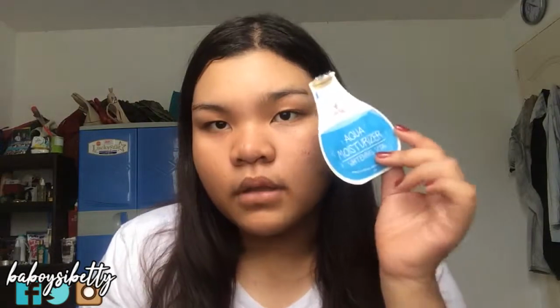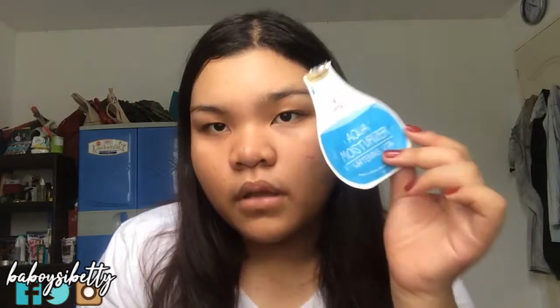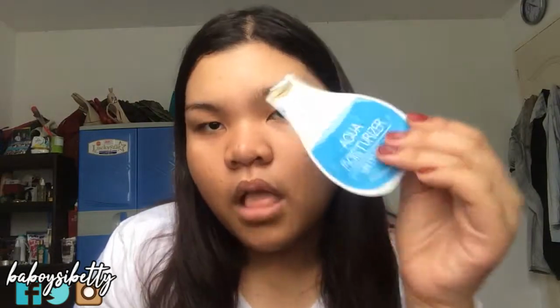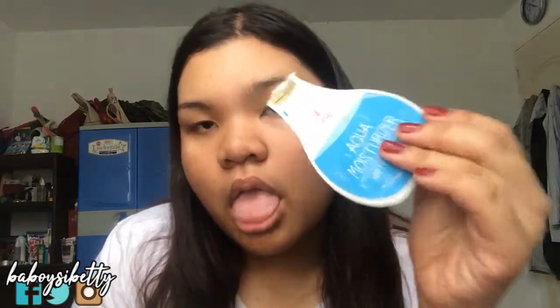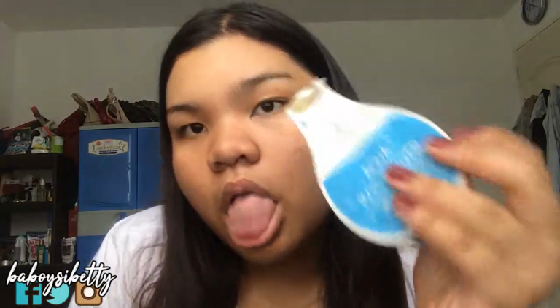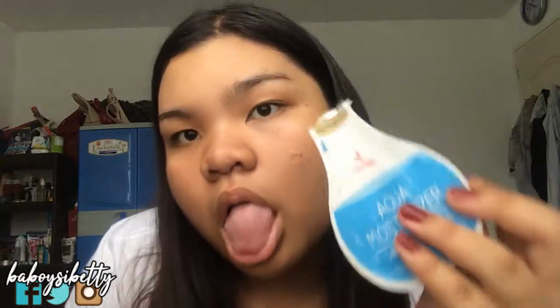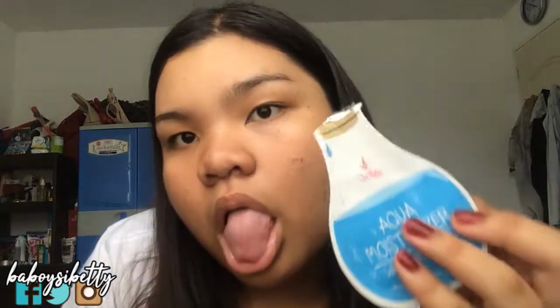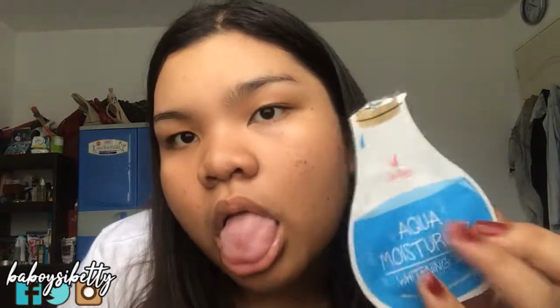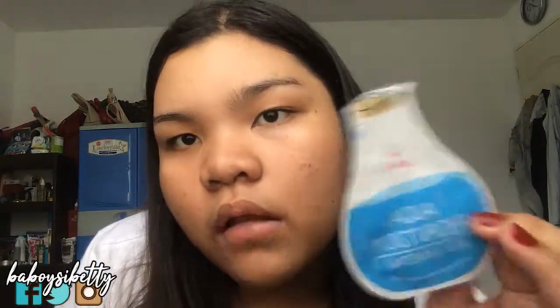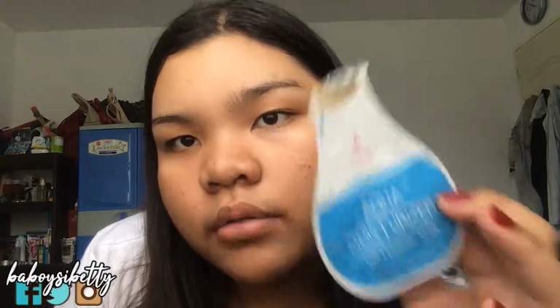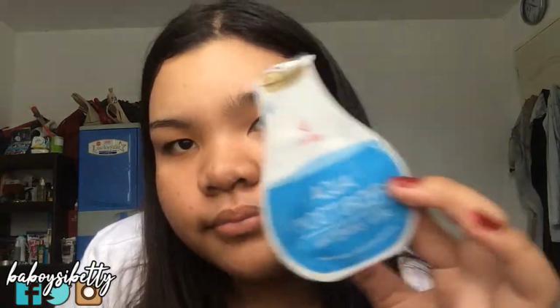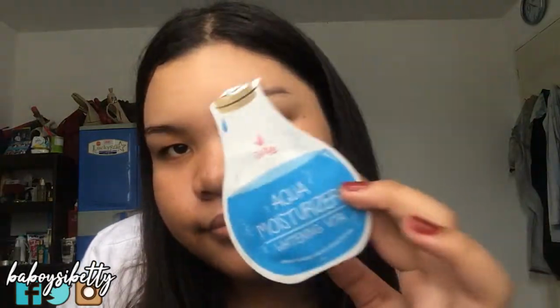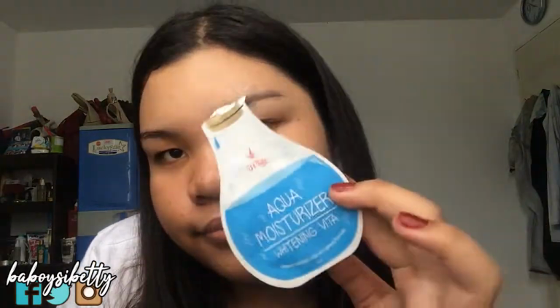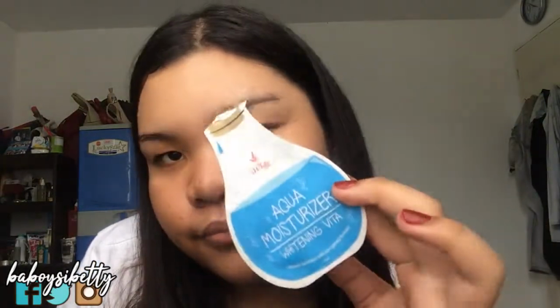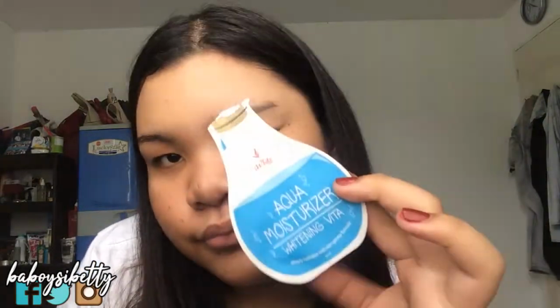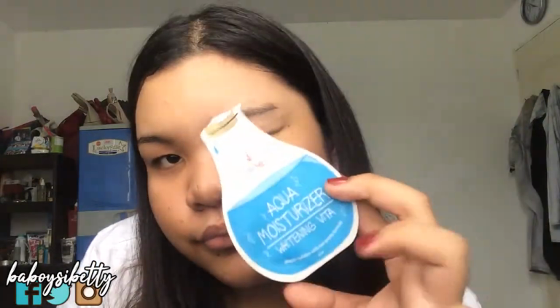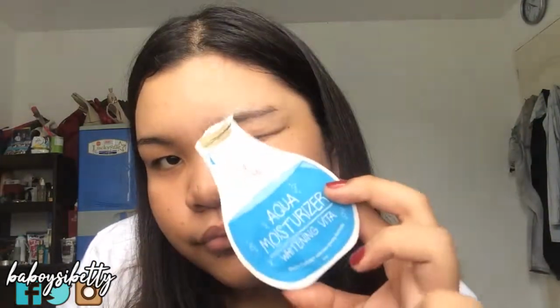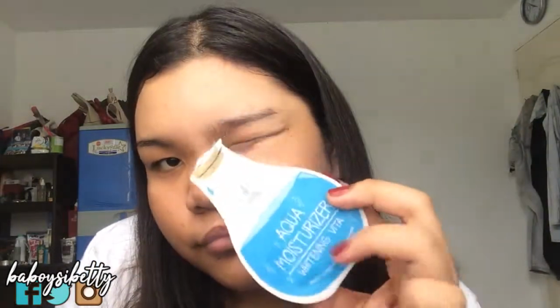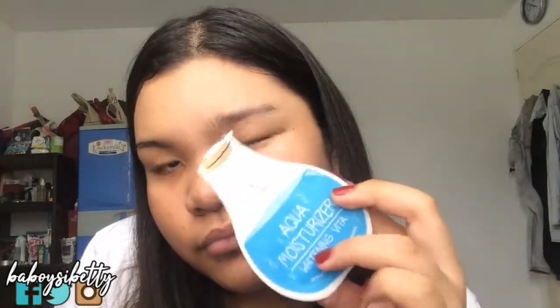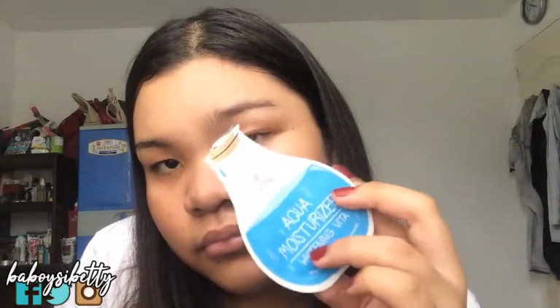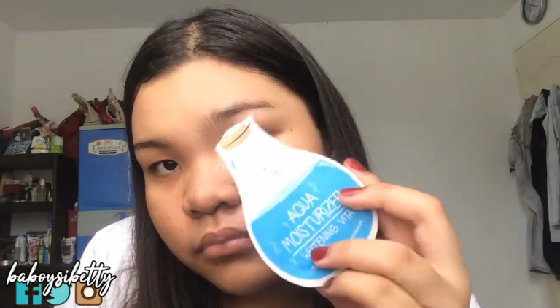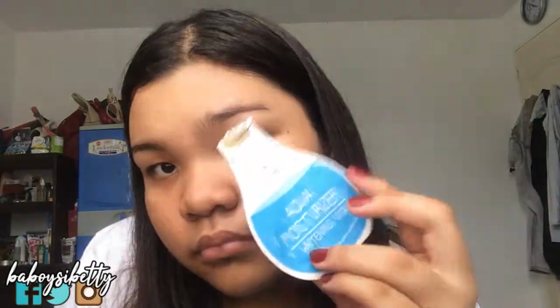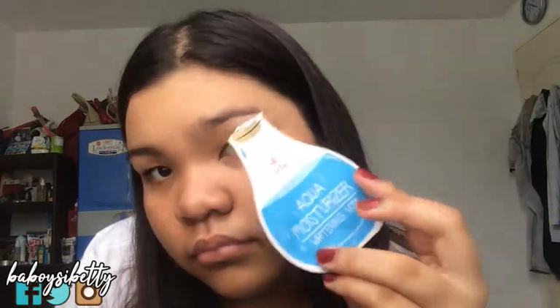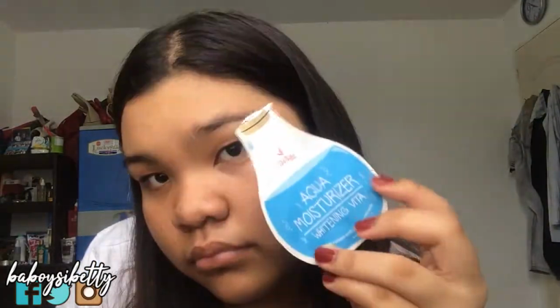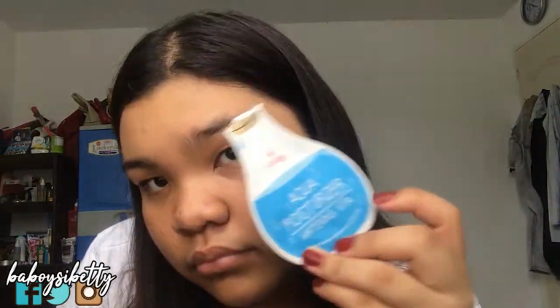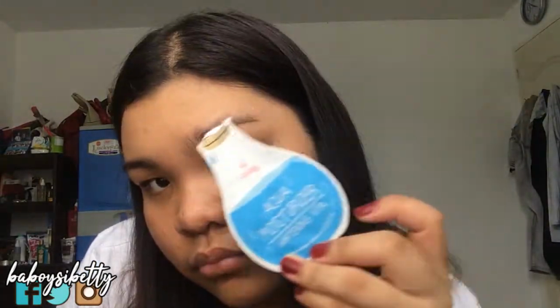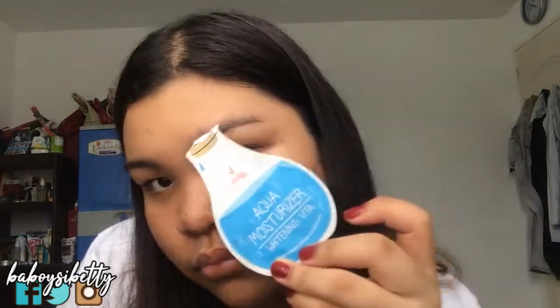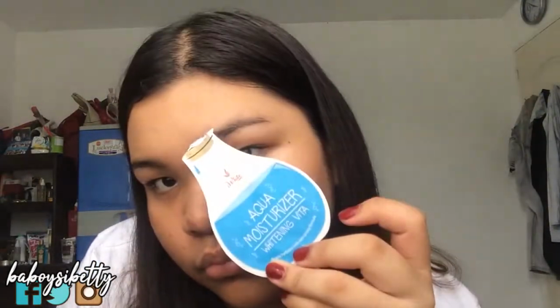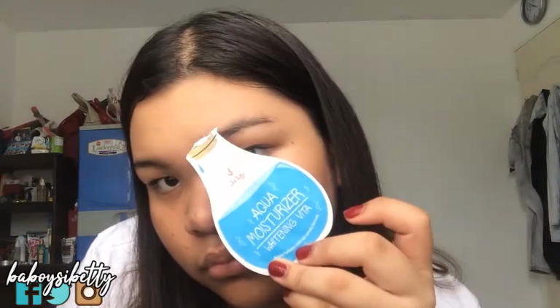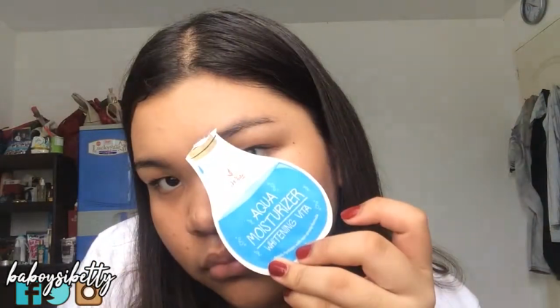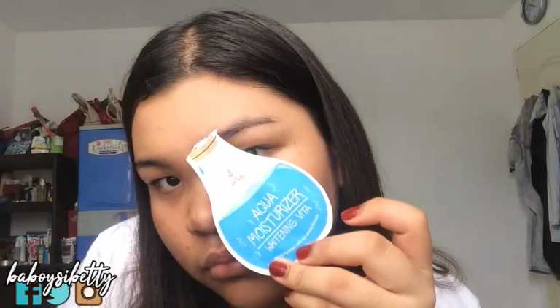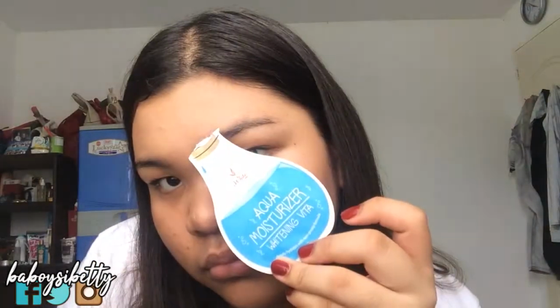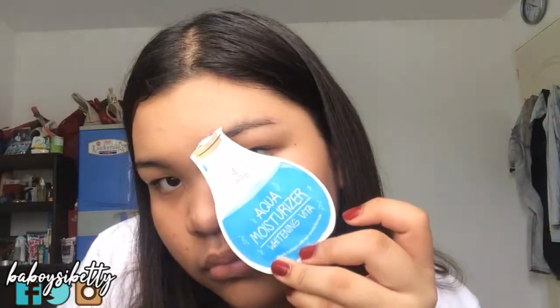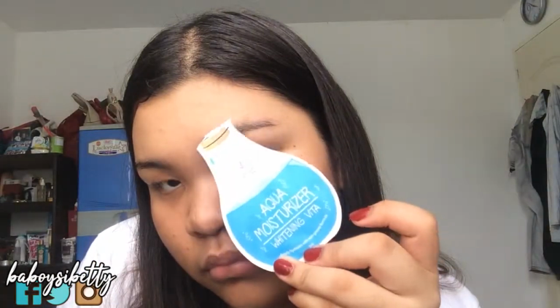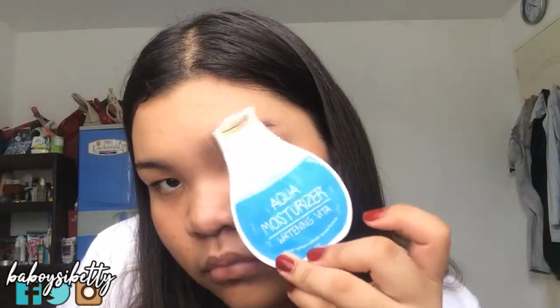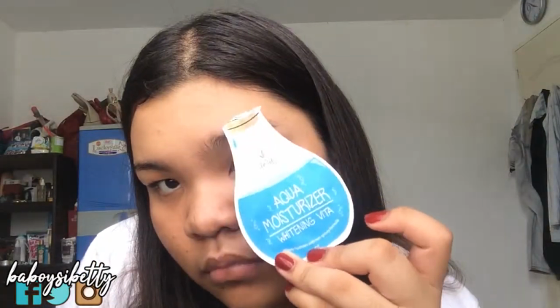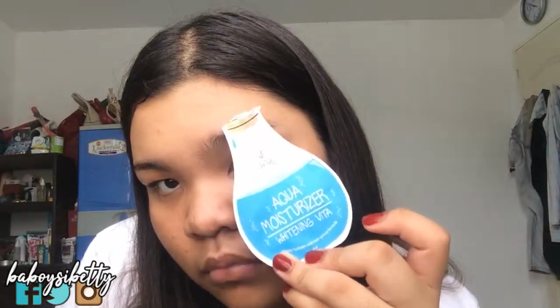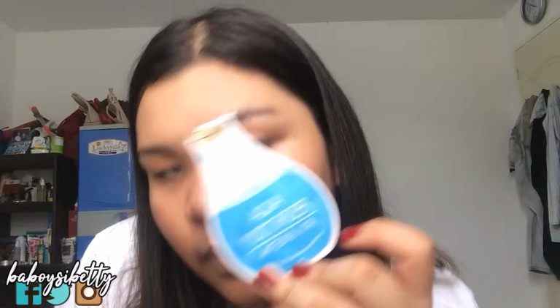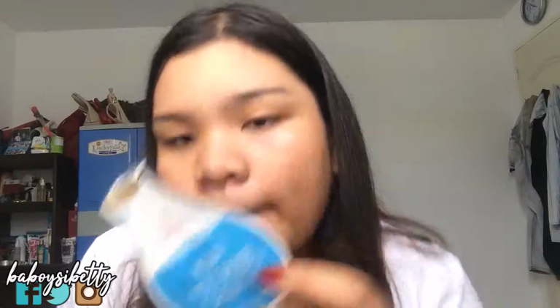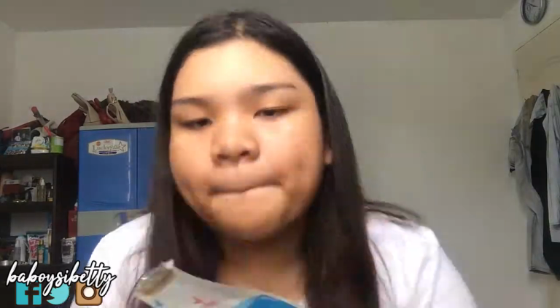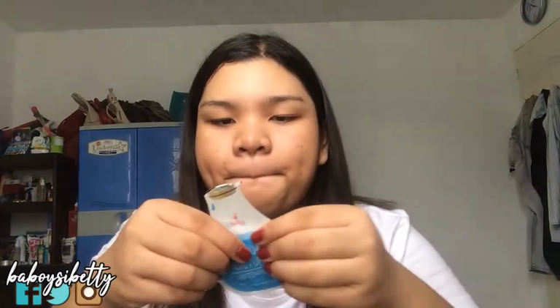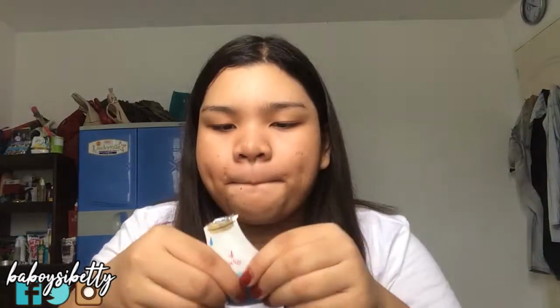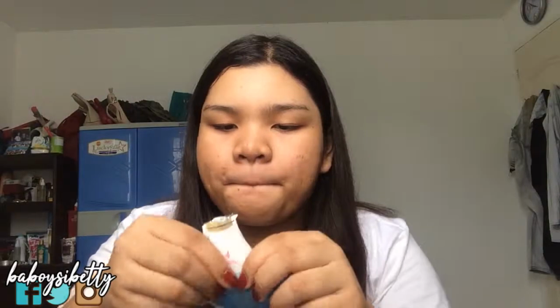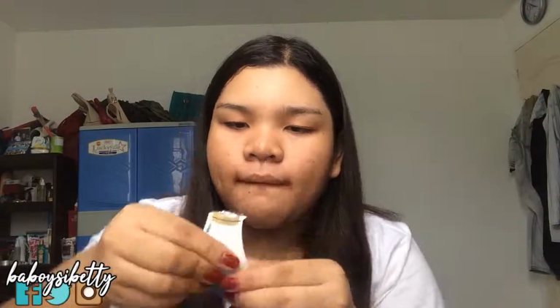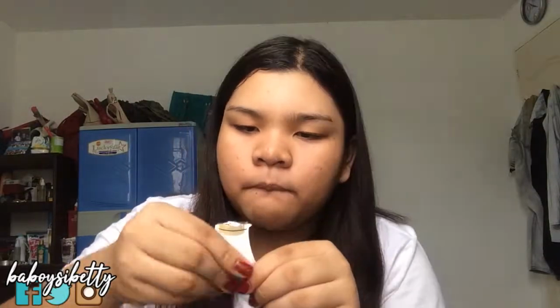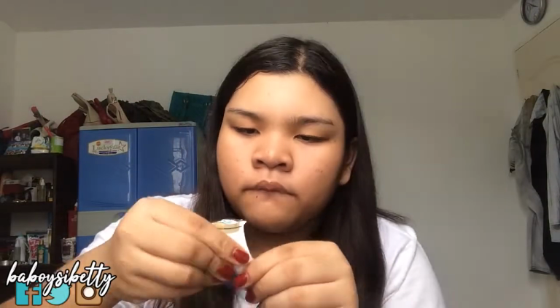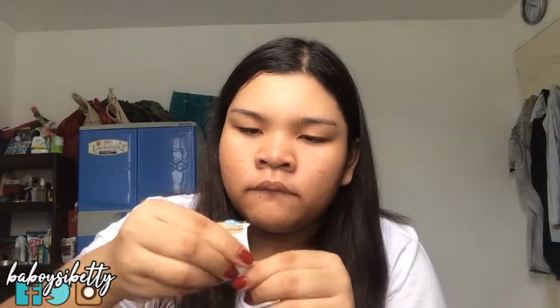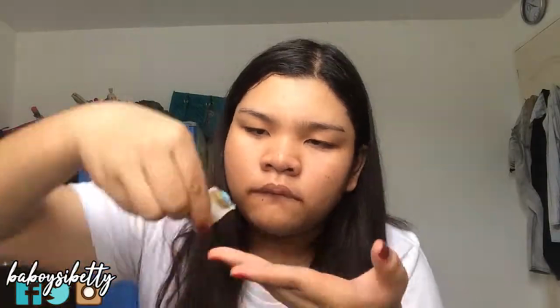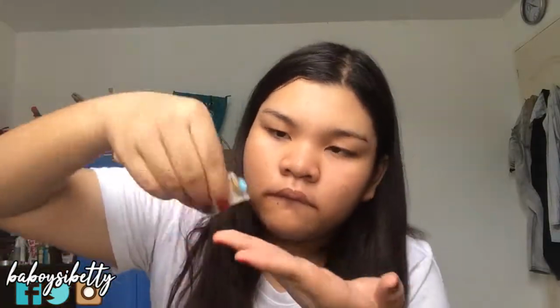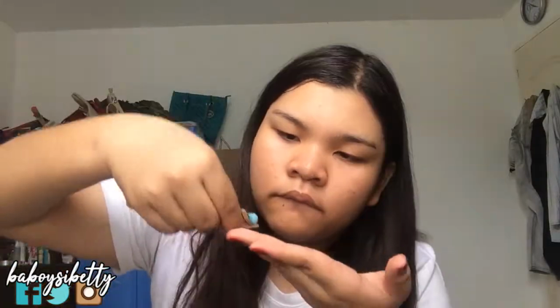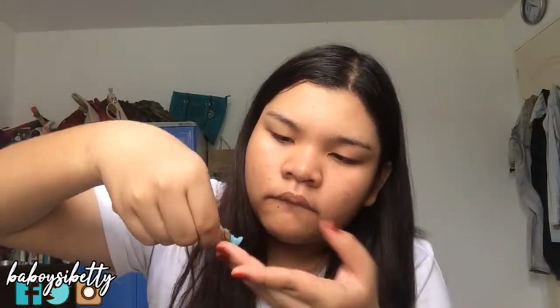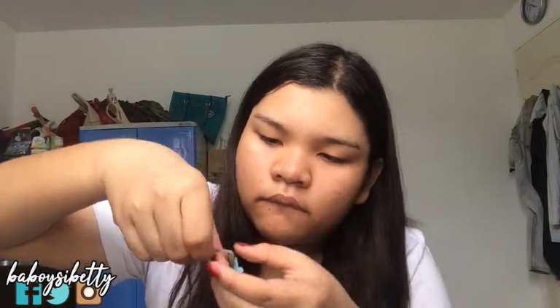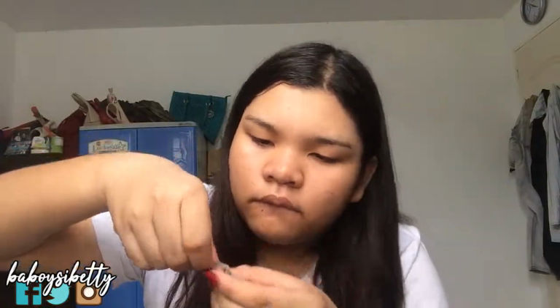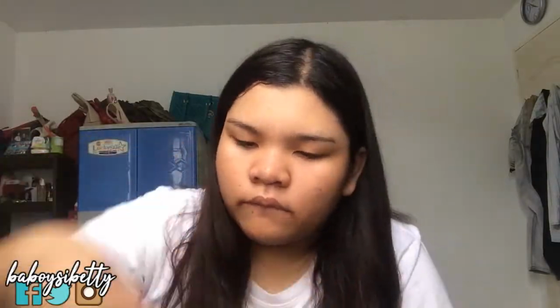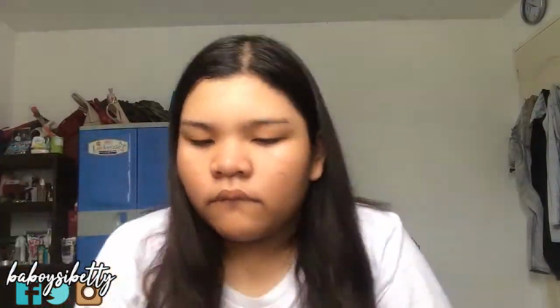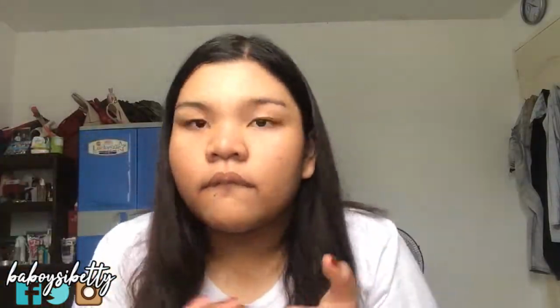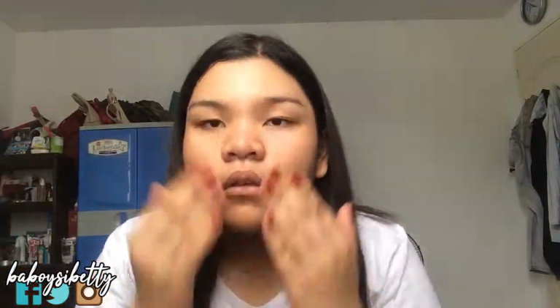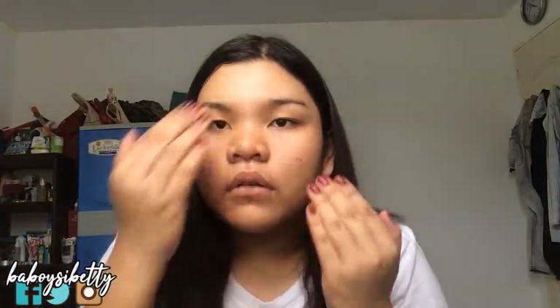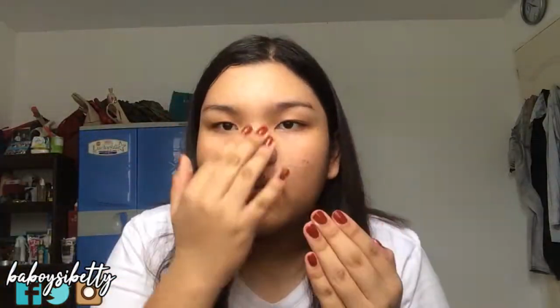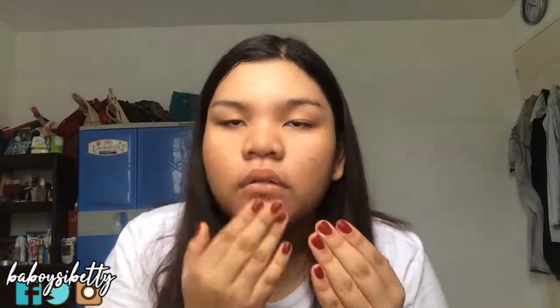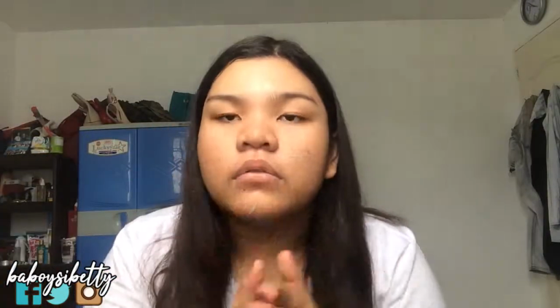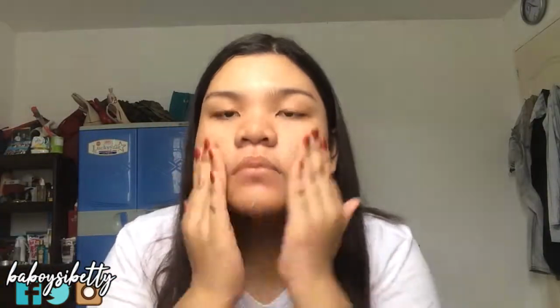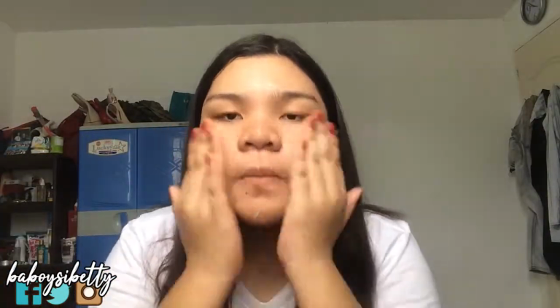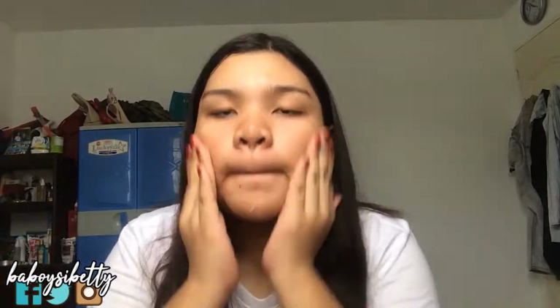So first, I will moisturize my face with this iWhite Aqua Moisturizer. I love this moisturizer and I will put it all over my face.